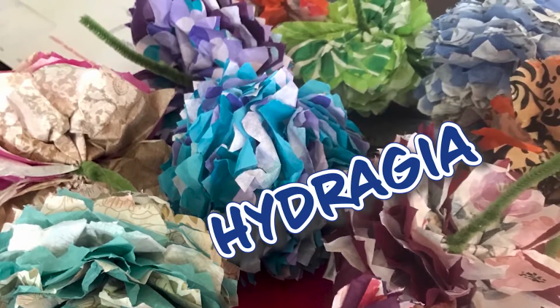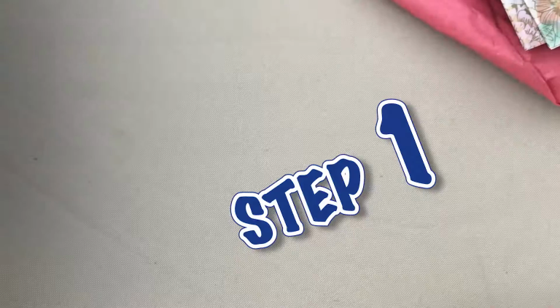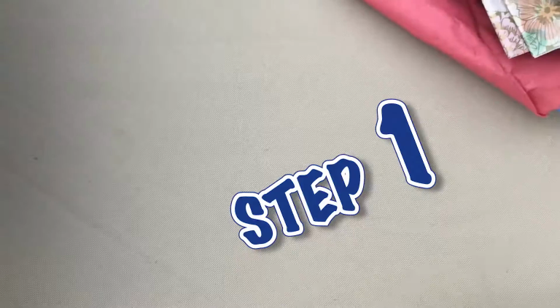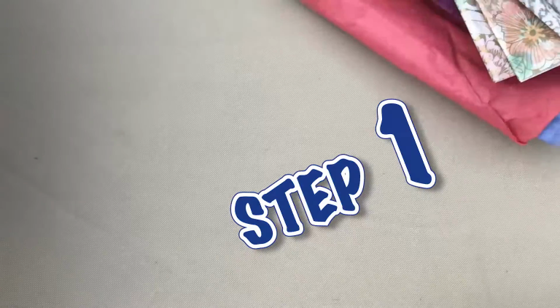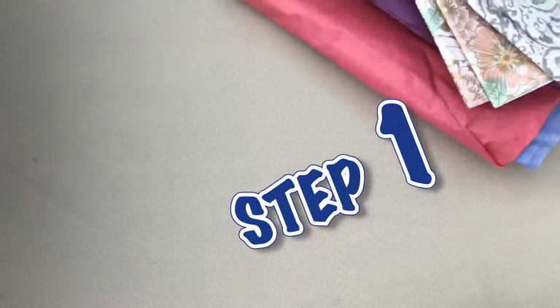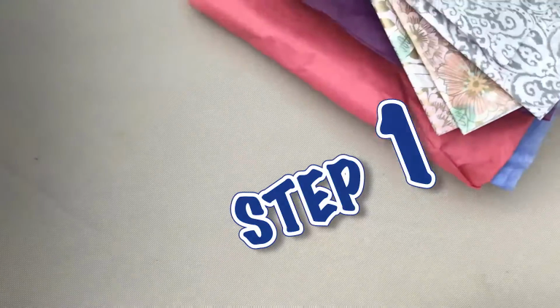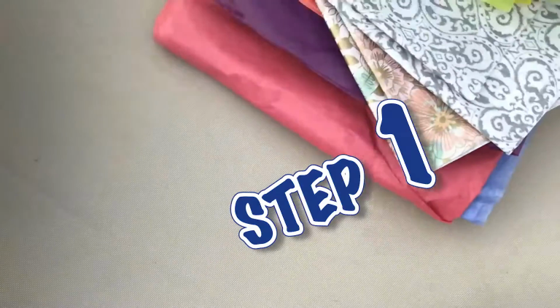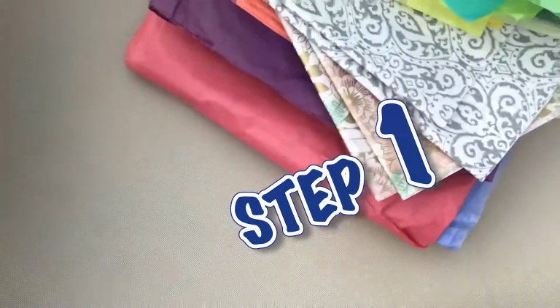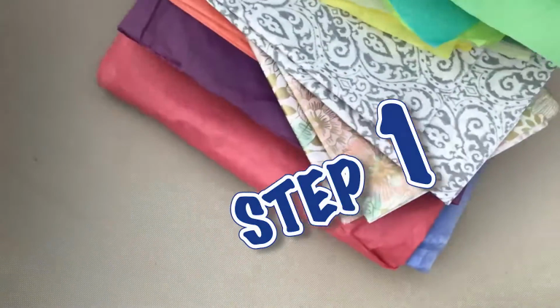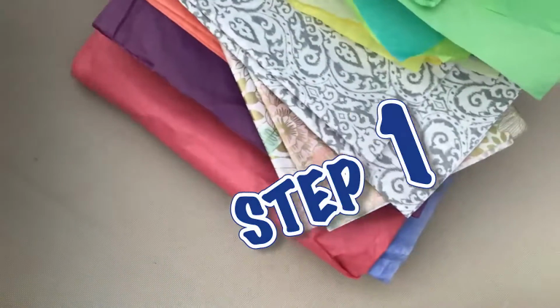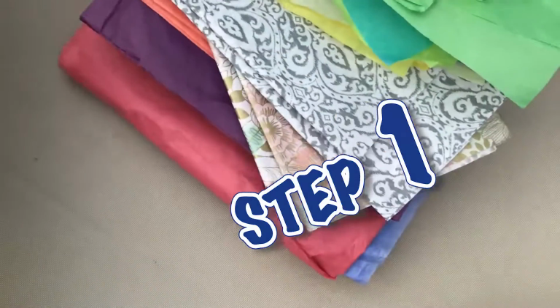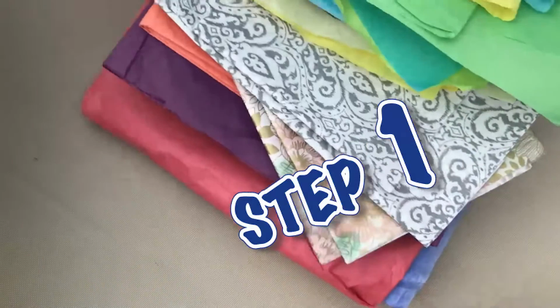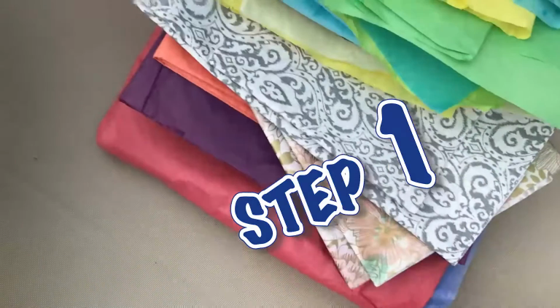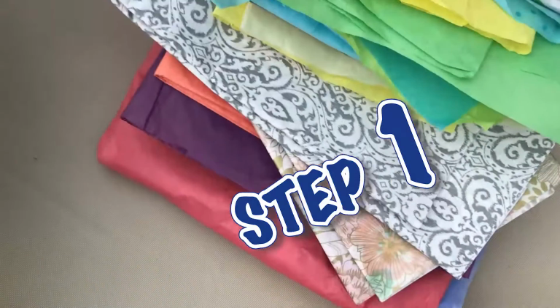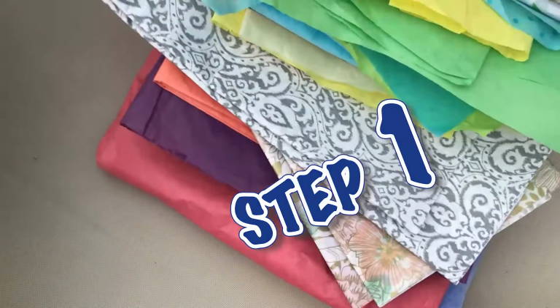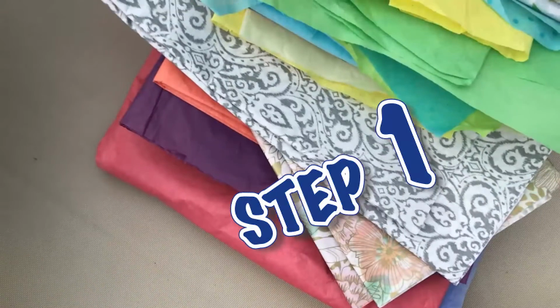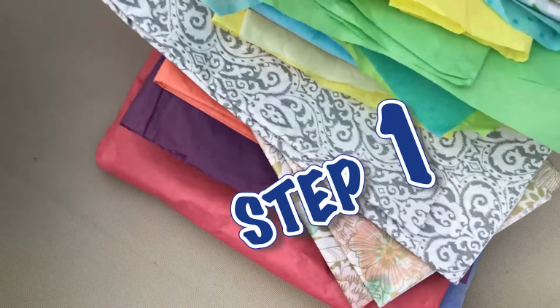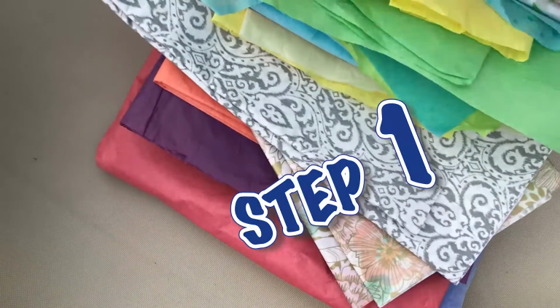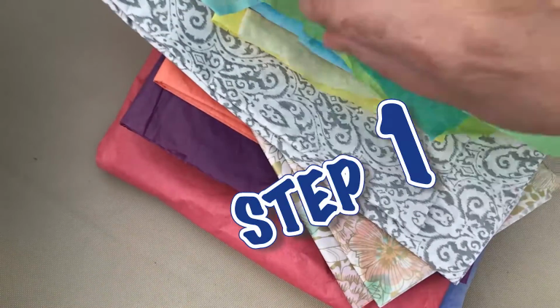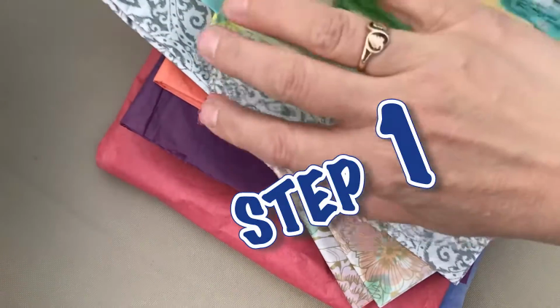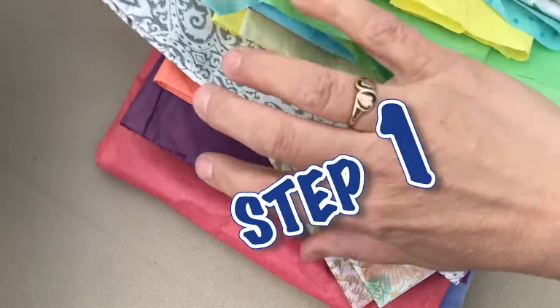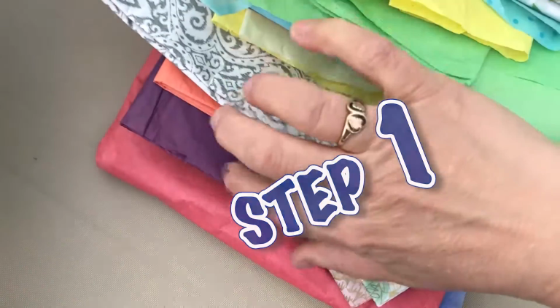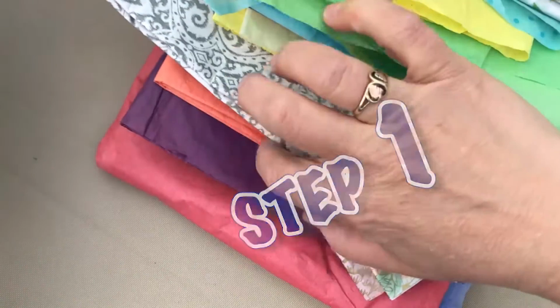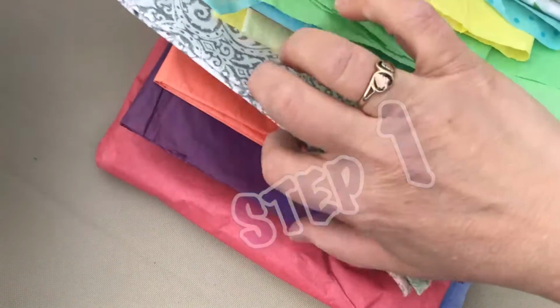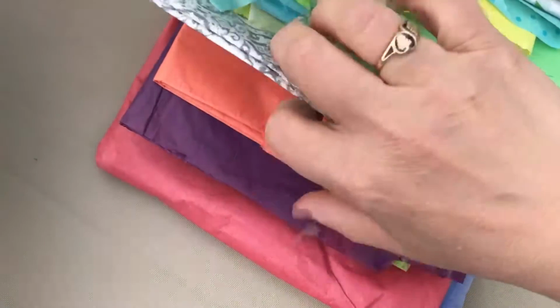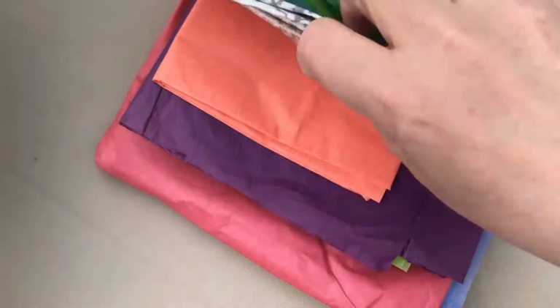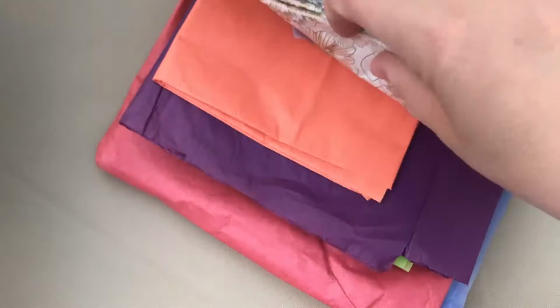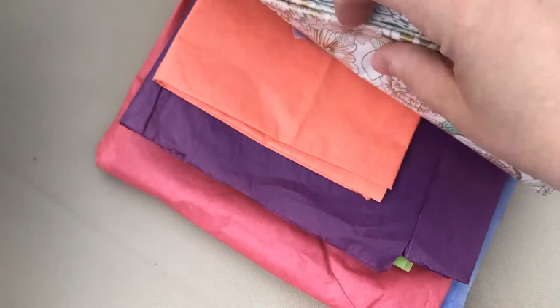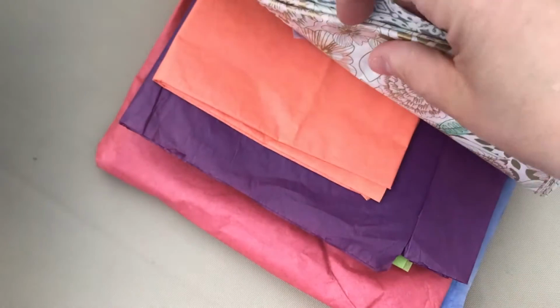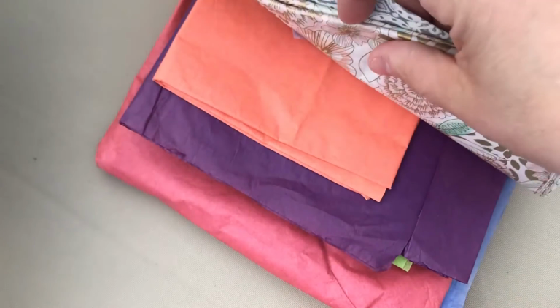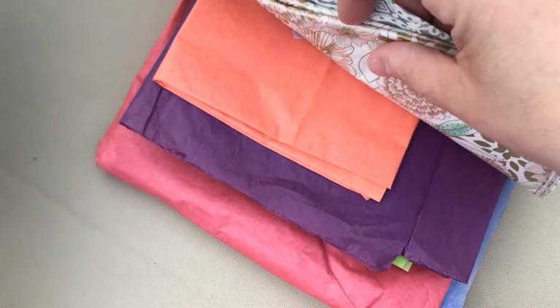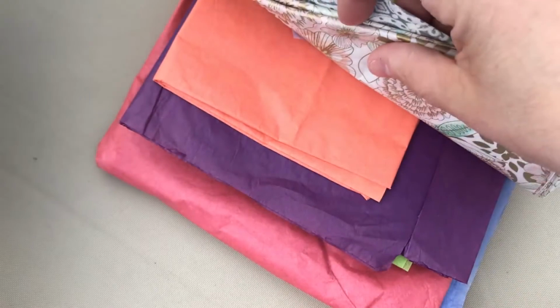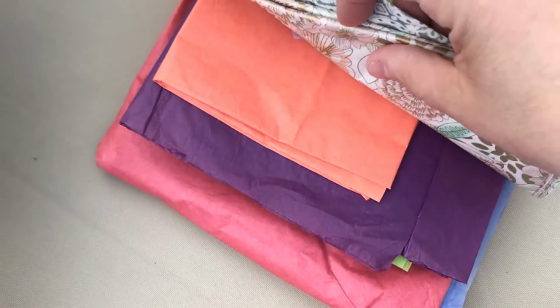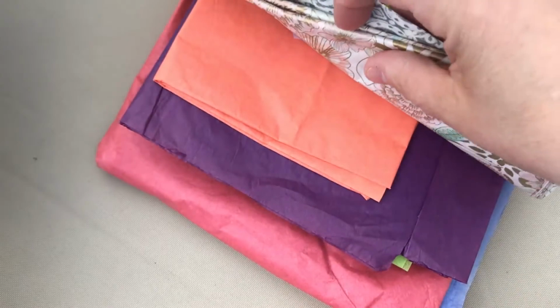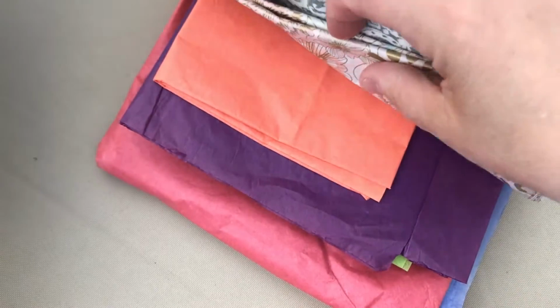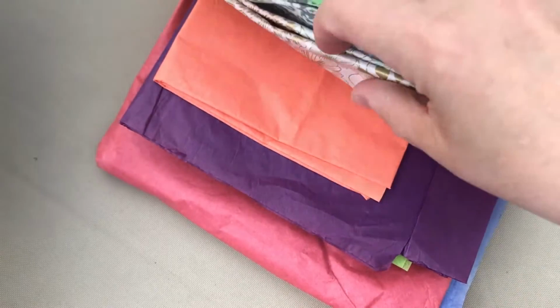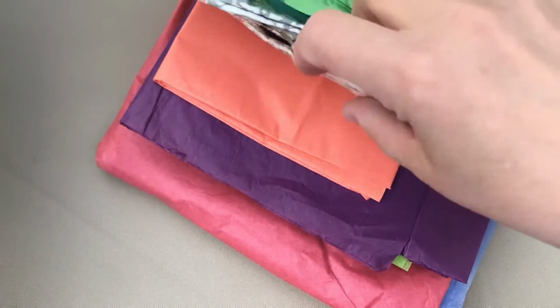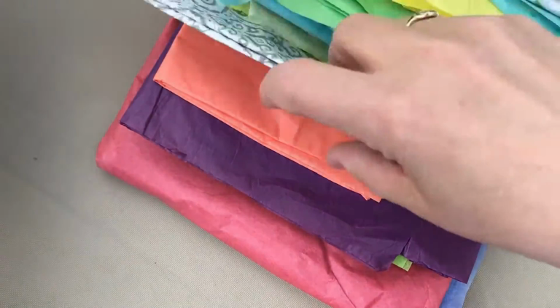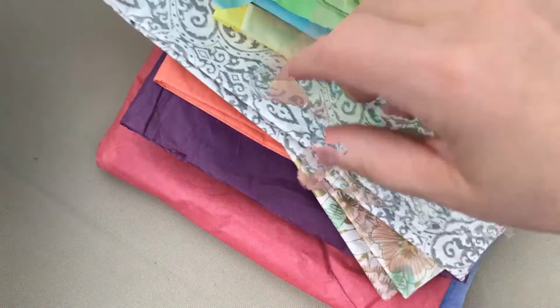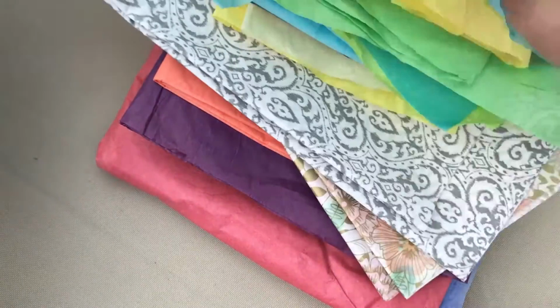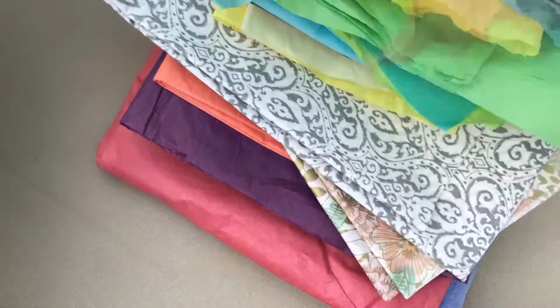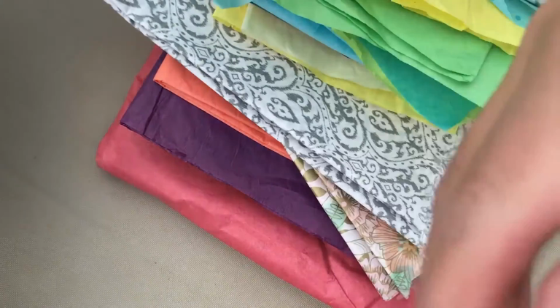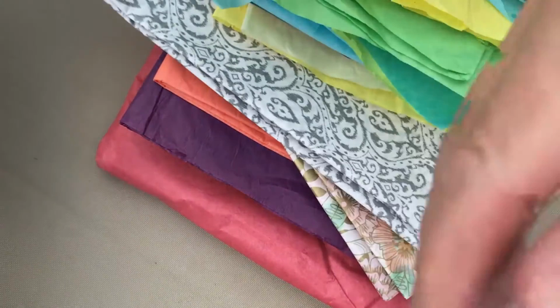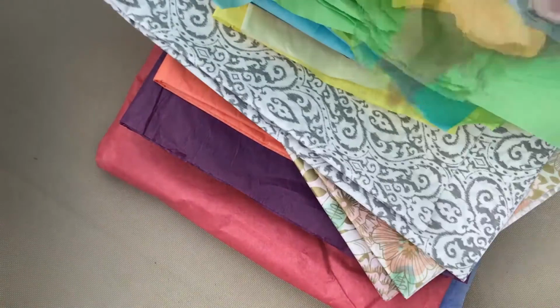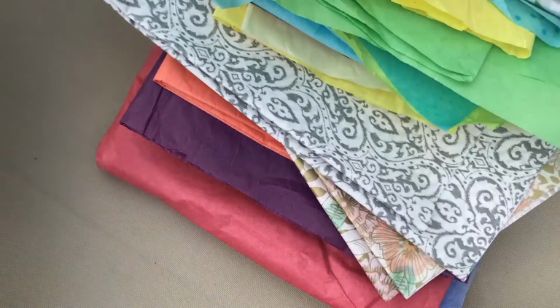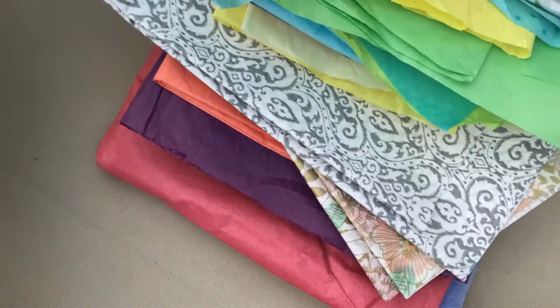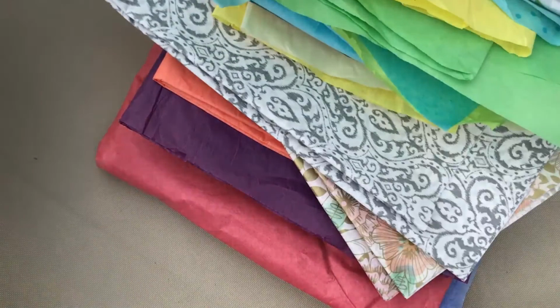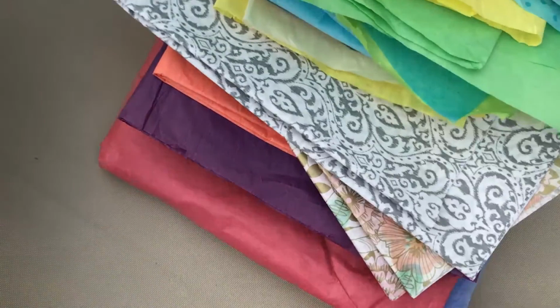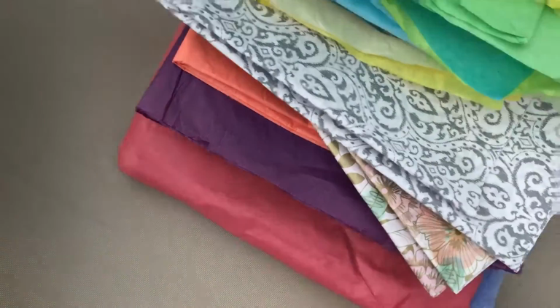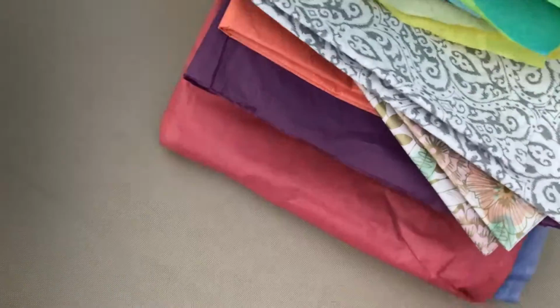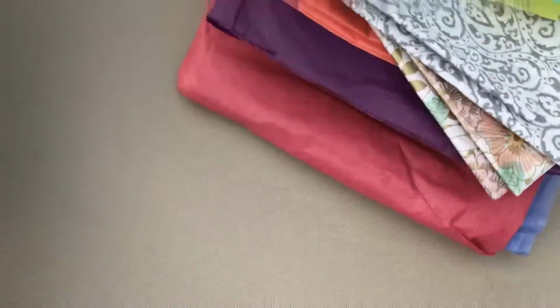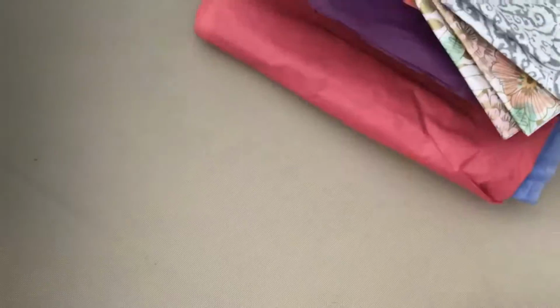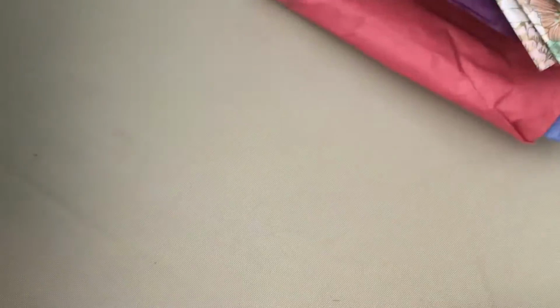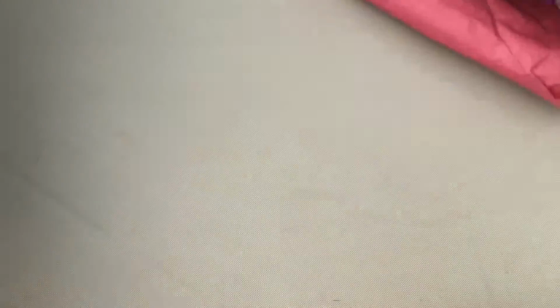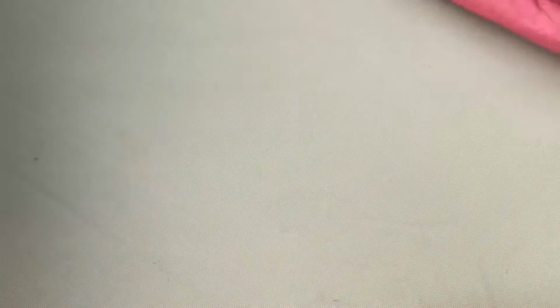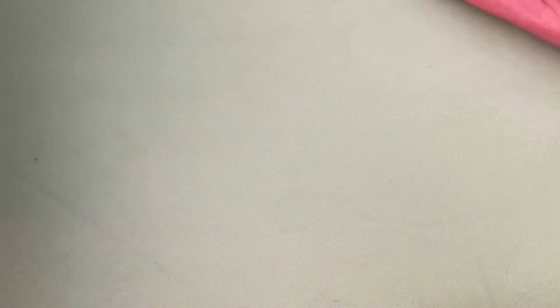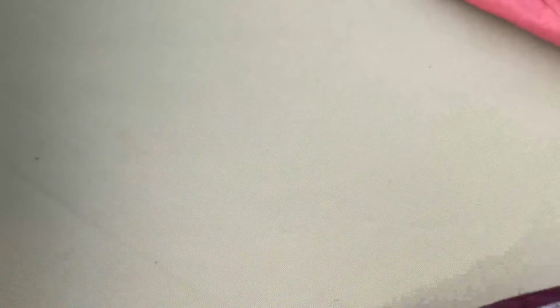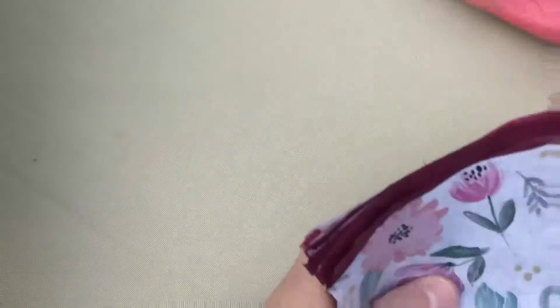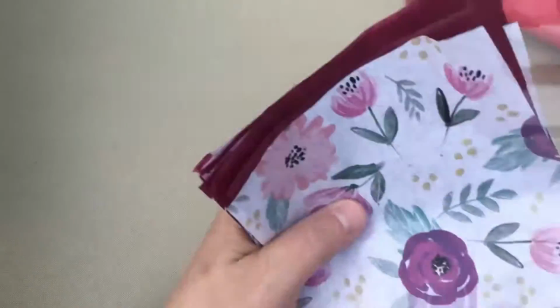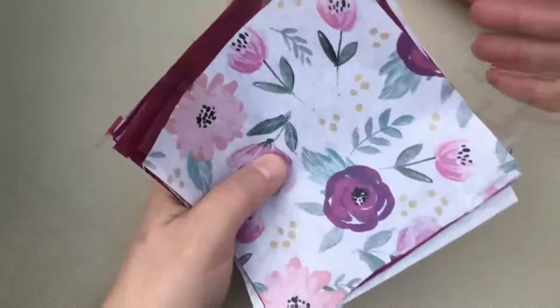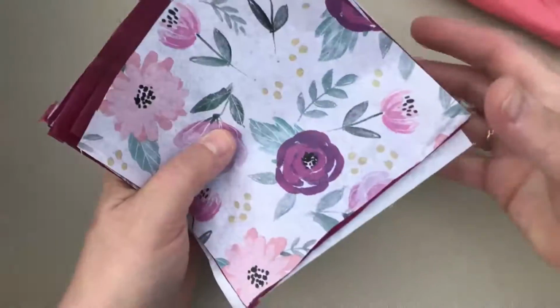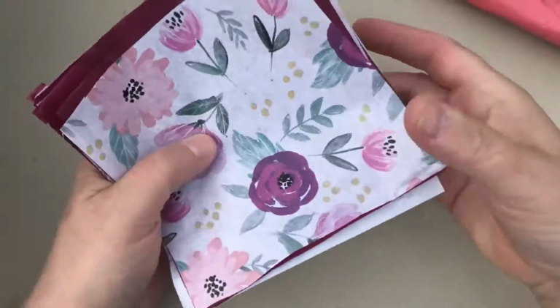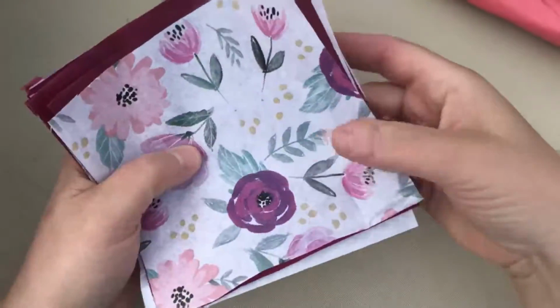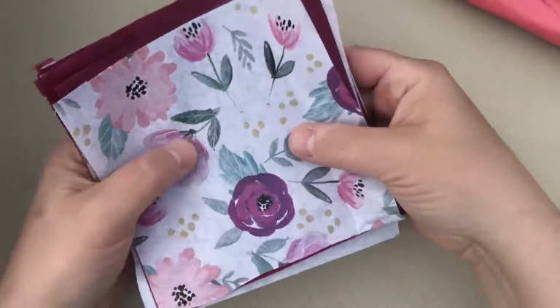I use tissue paper. You can either use one color, a solid color, or a pattern color, kind of like these here. Lots of different kinds.